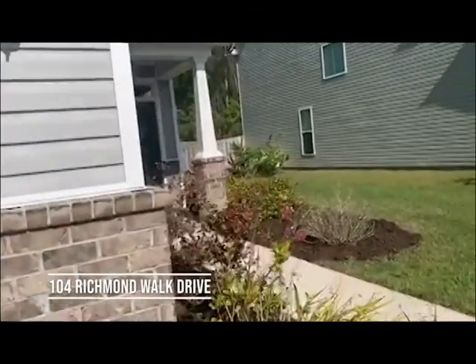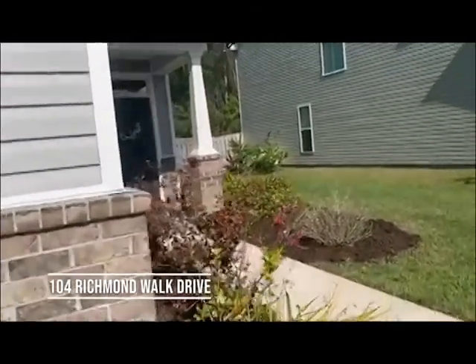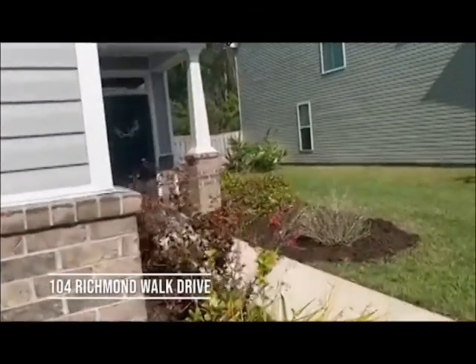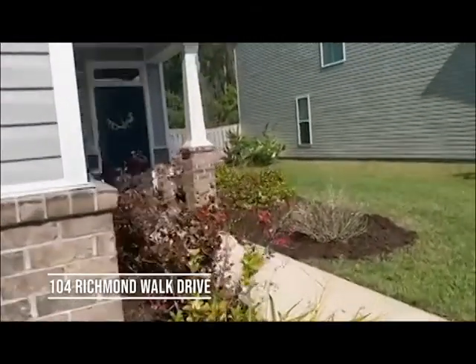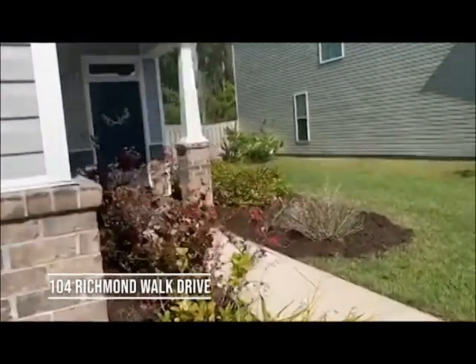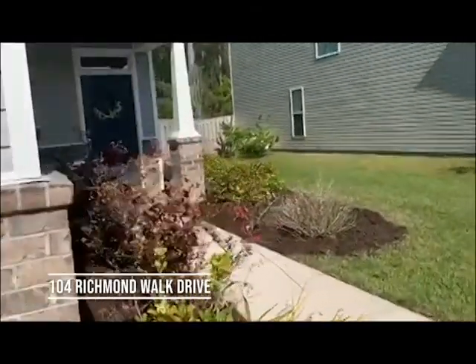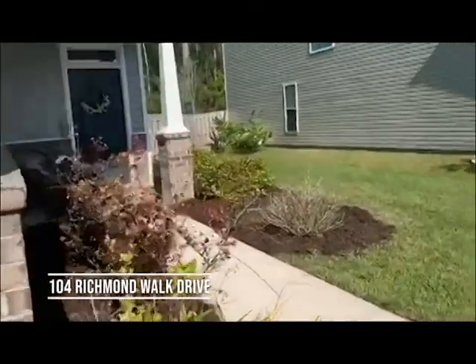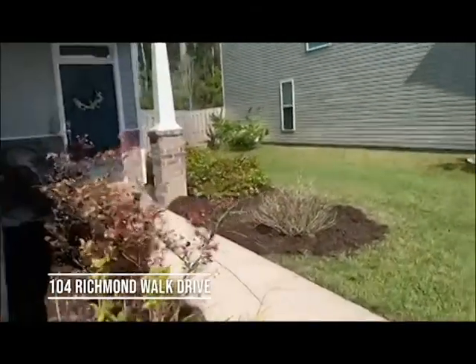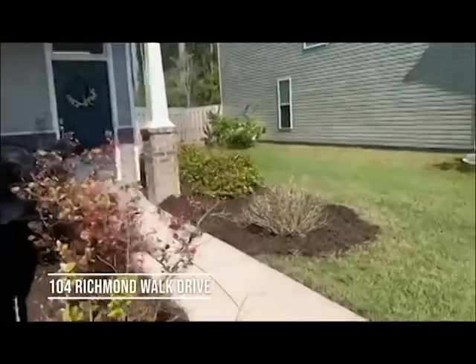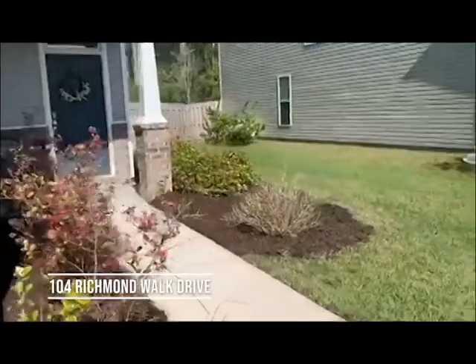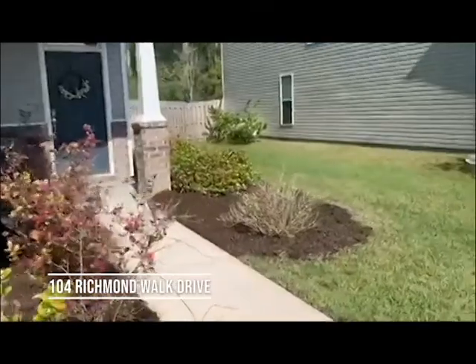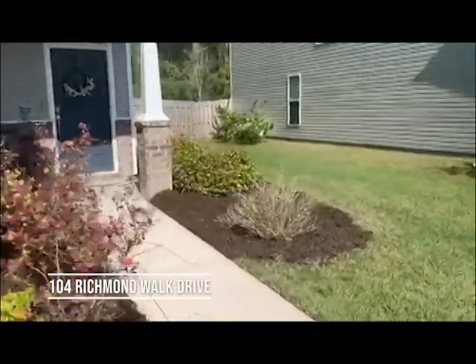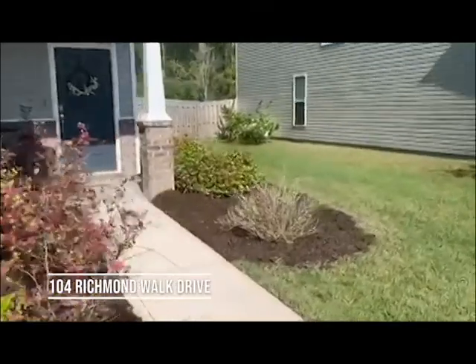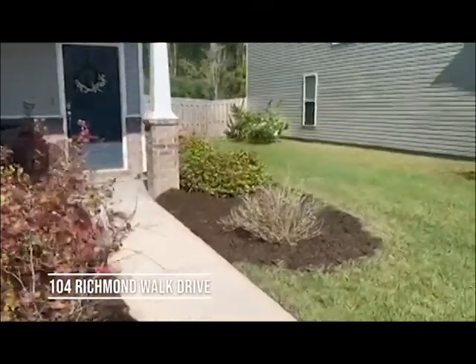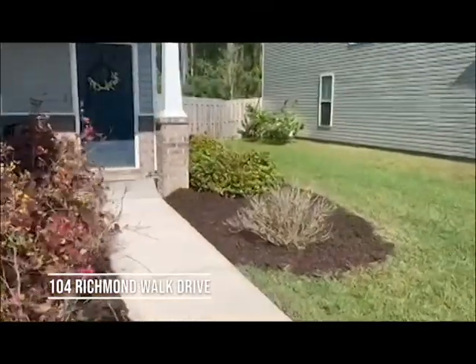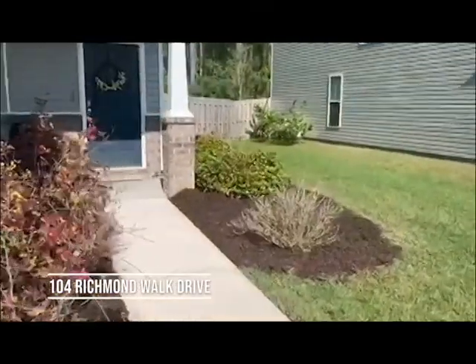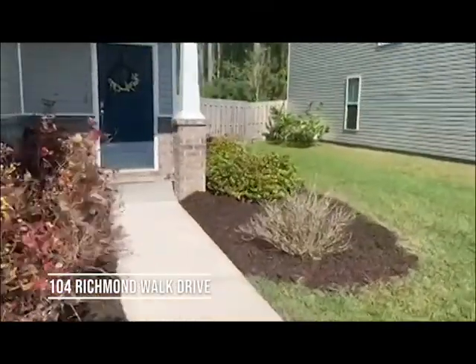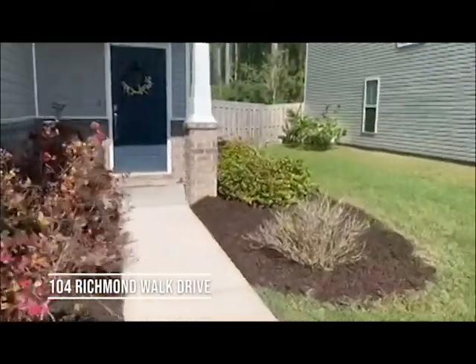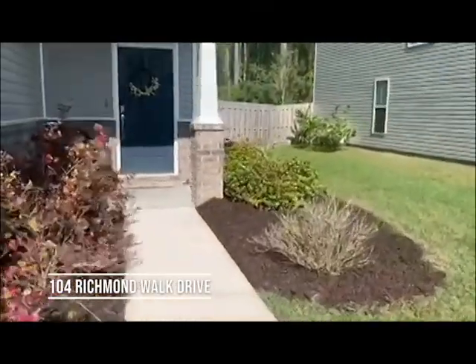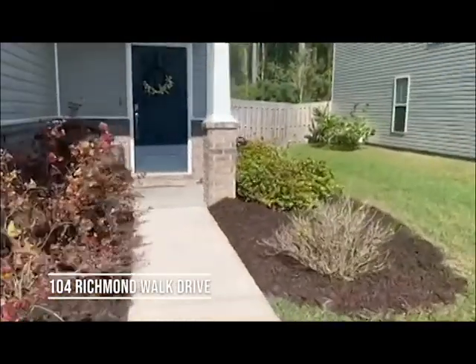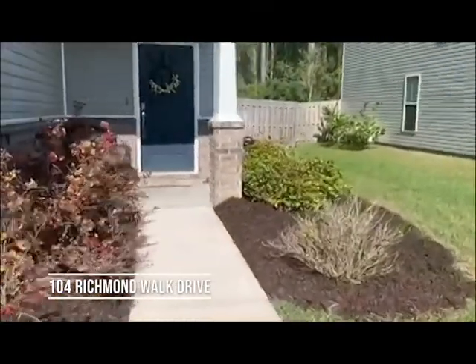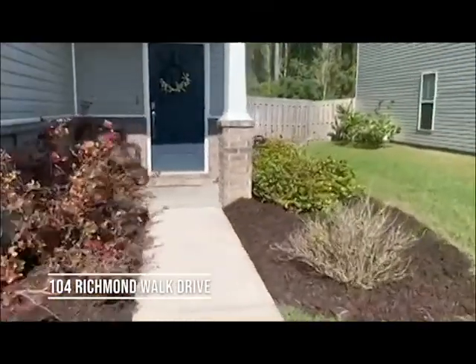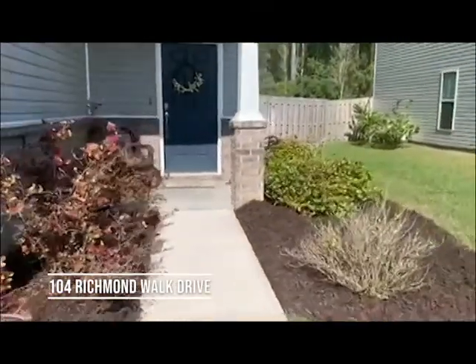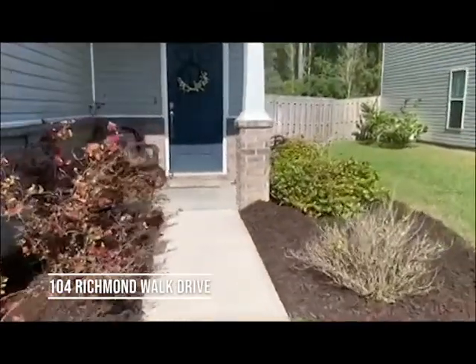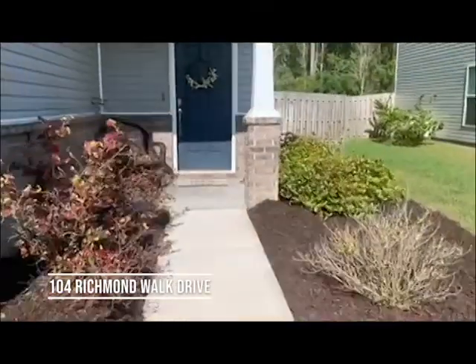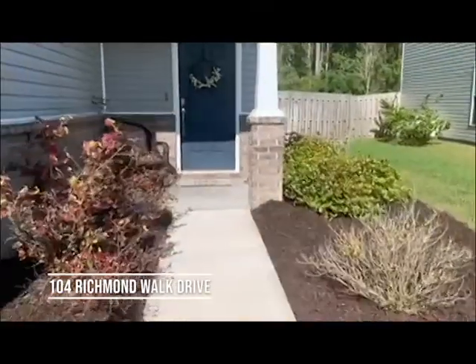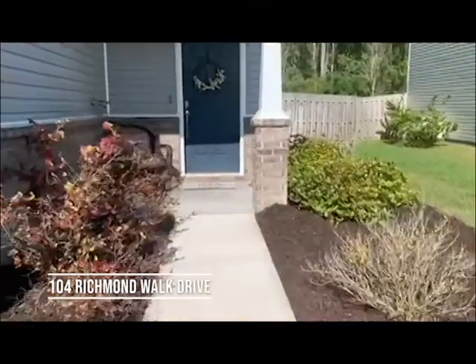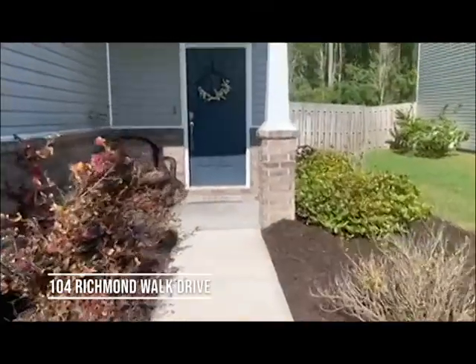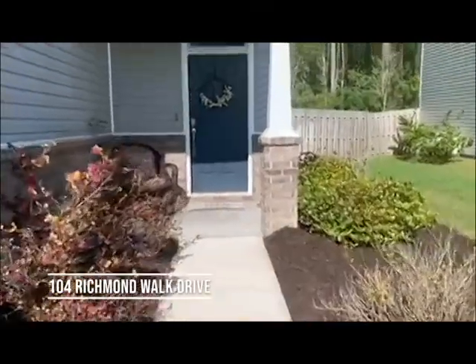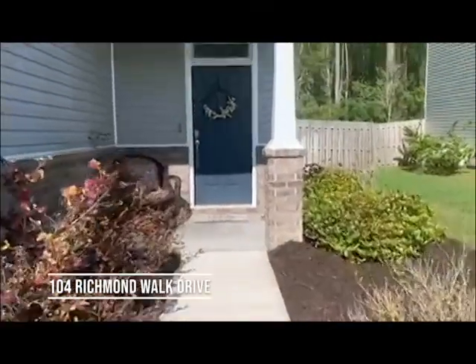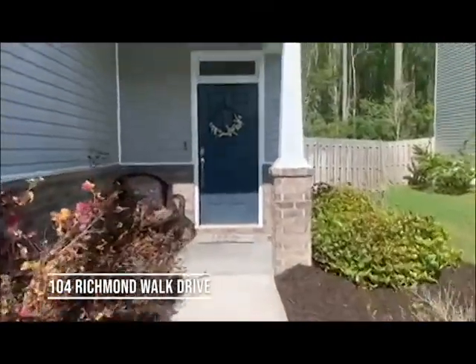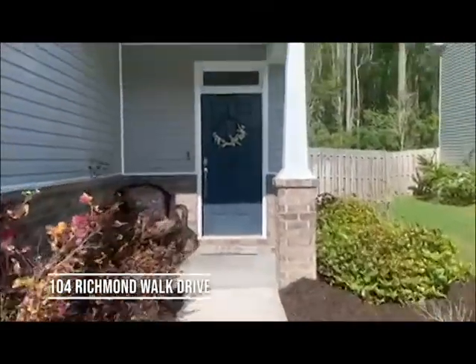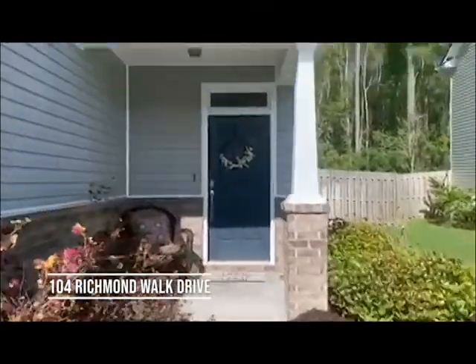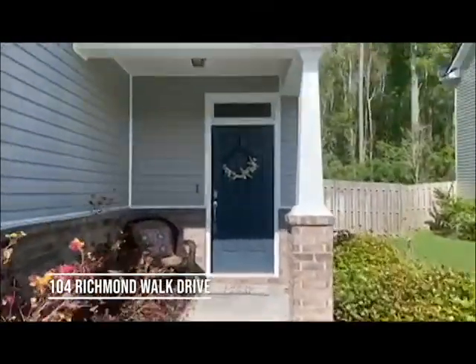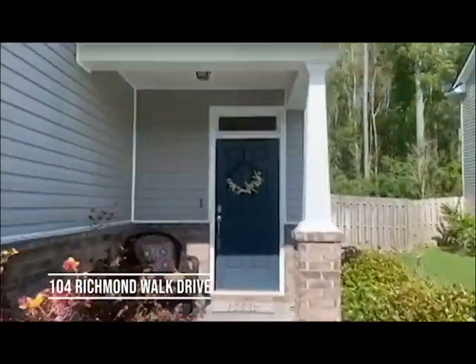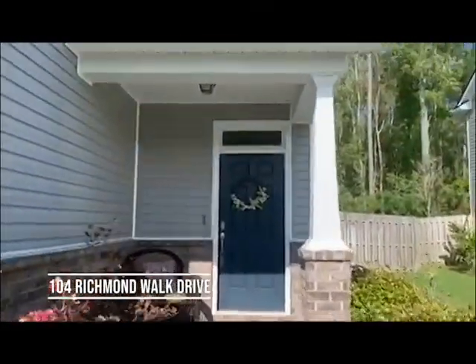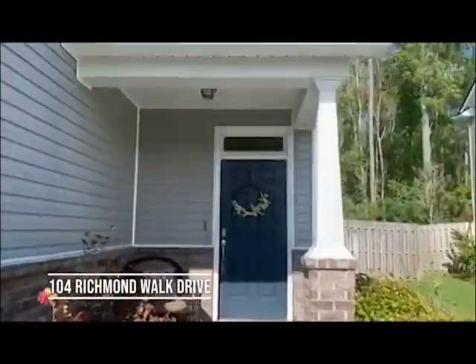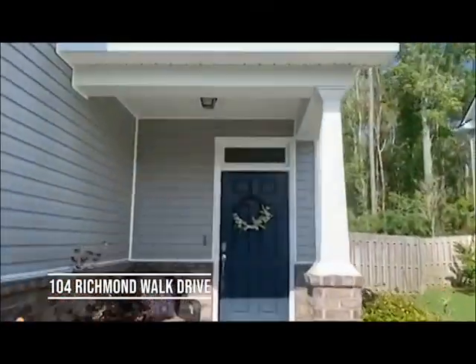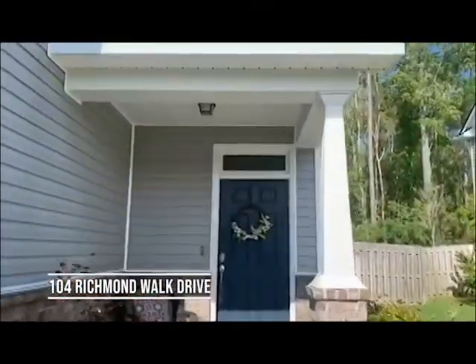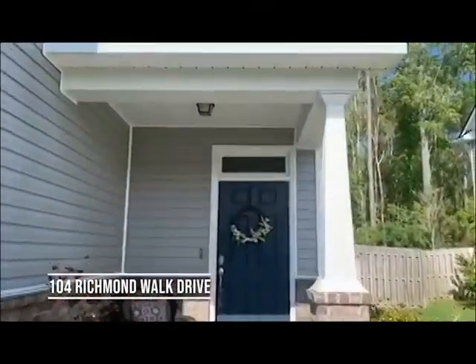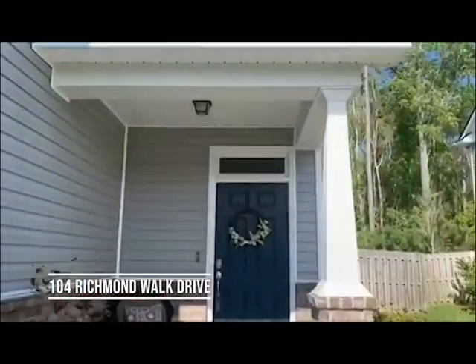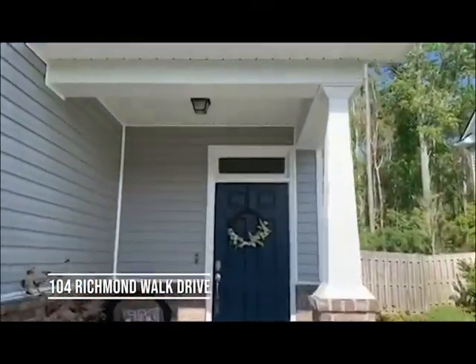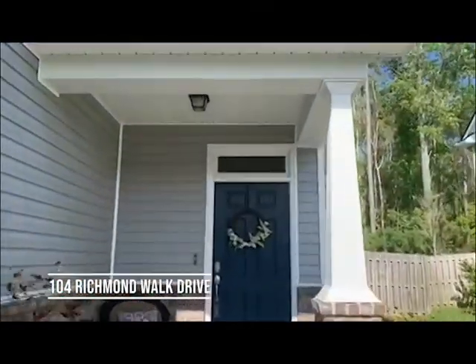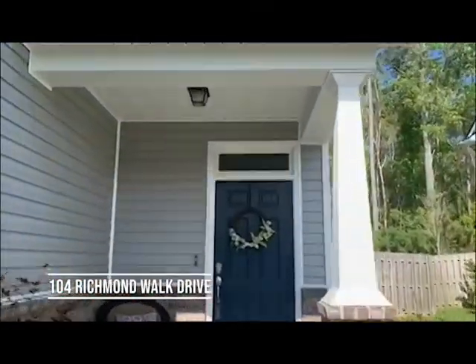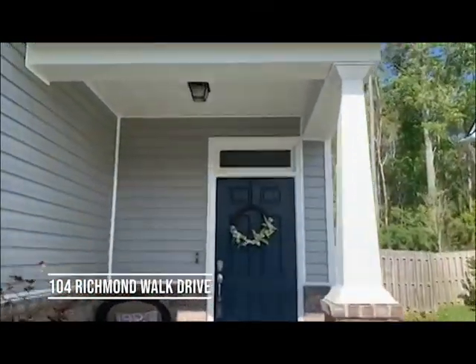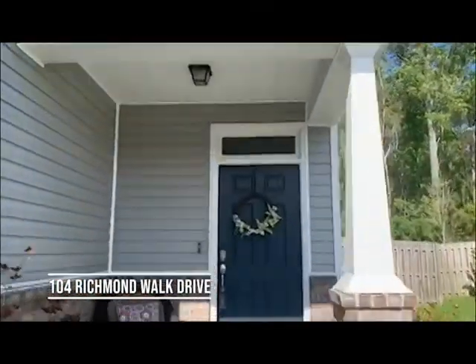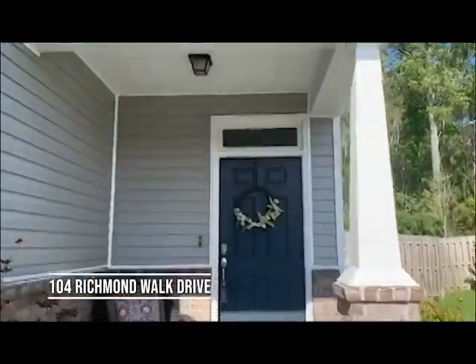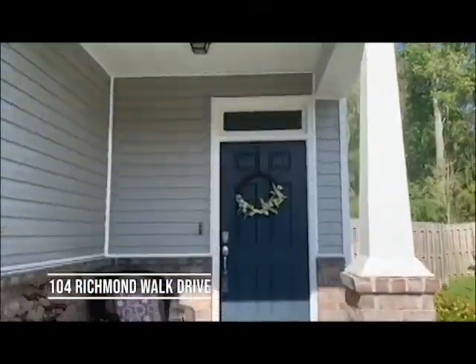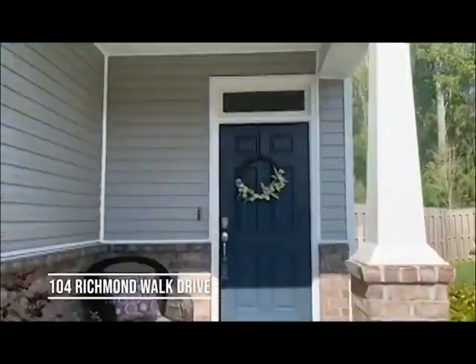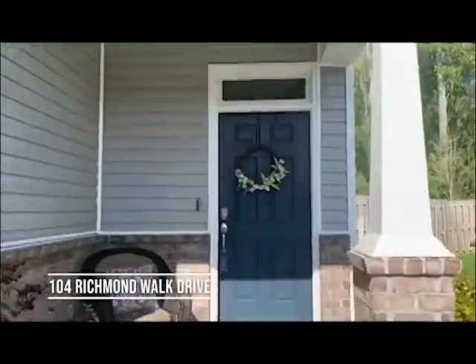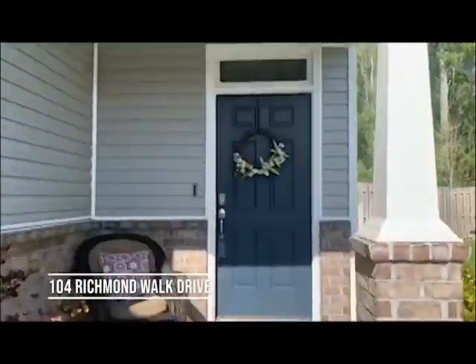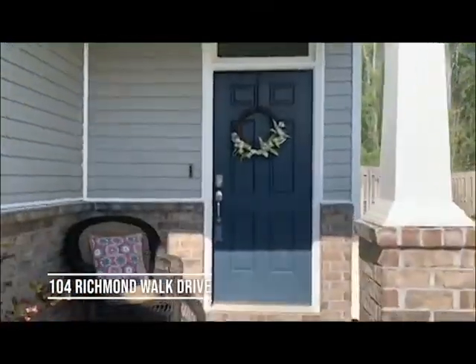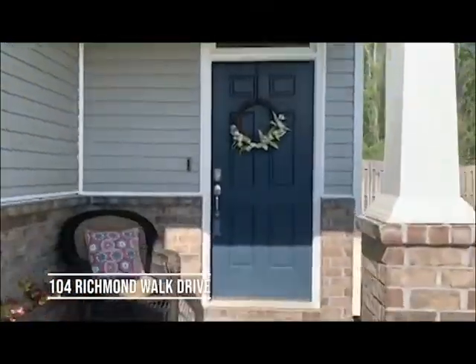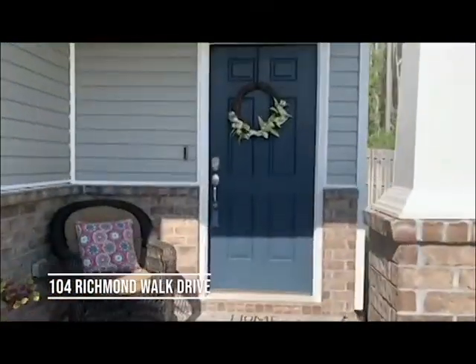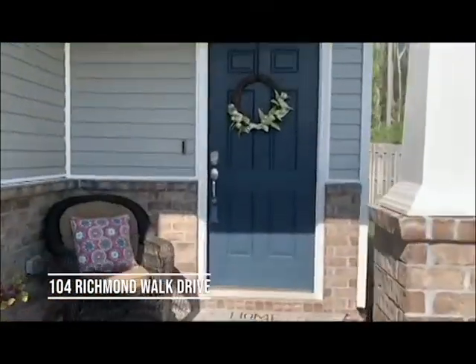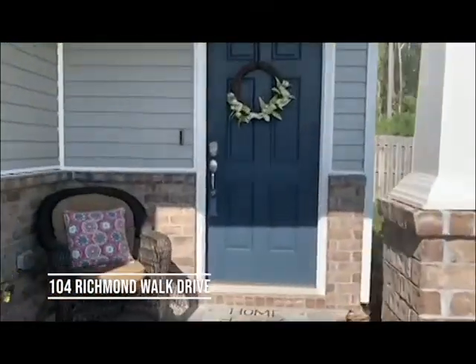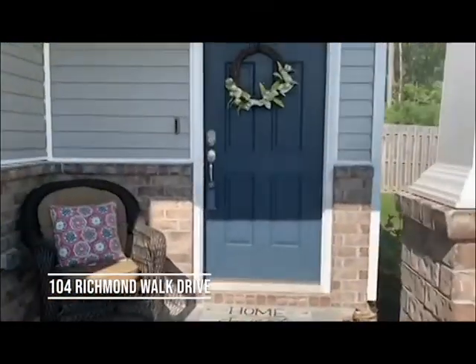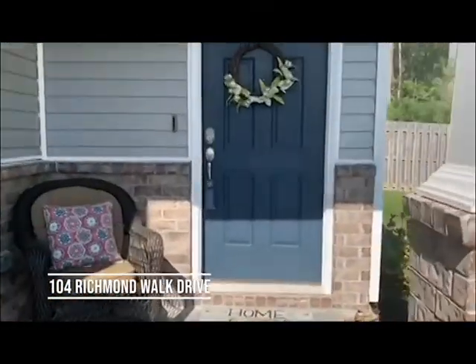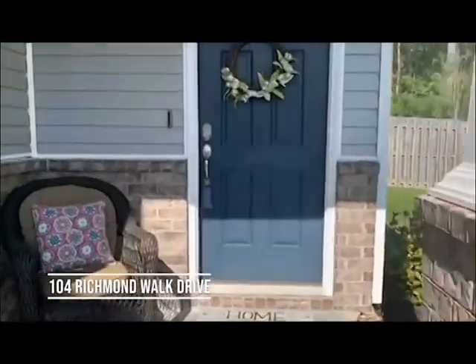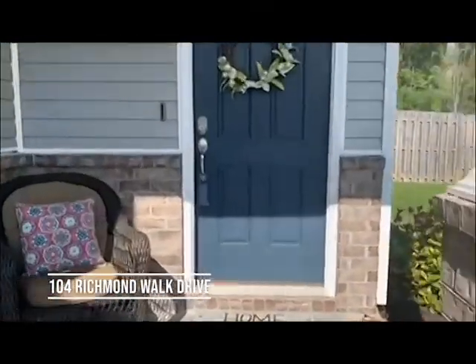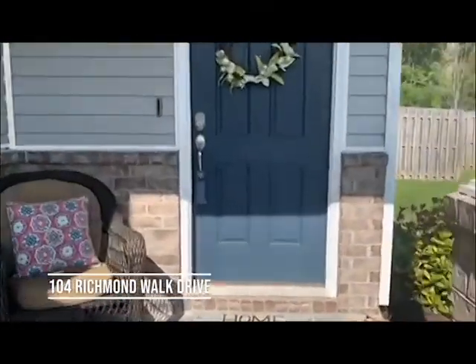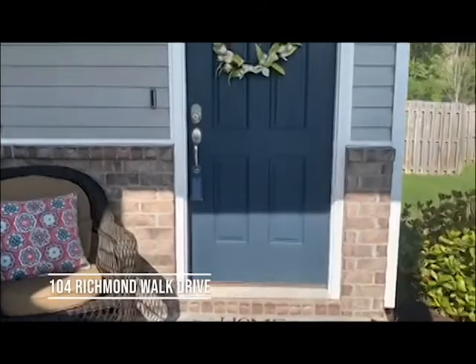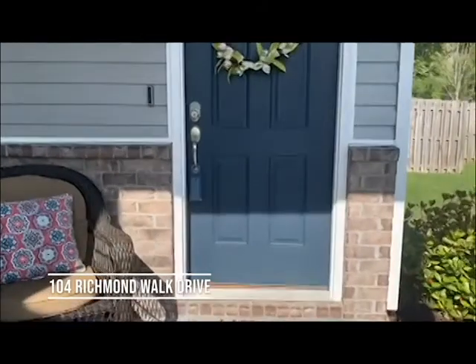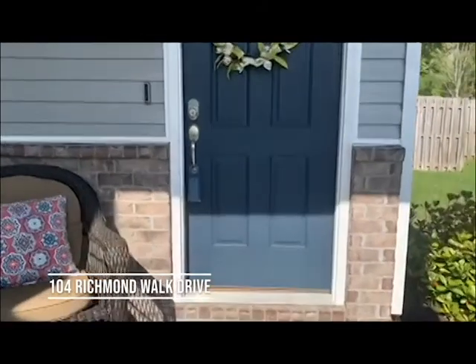We have a covered front porch and a blue-gray door.